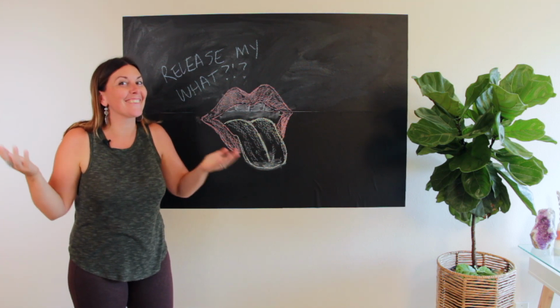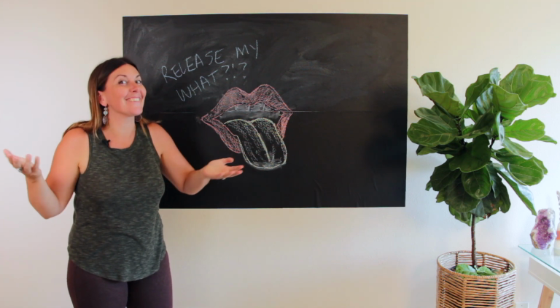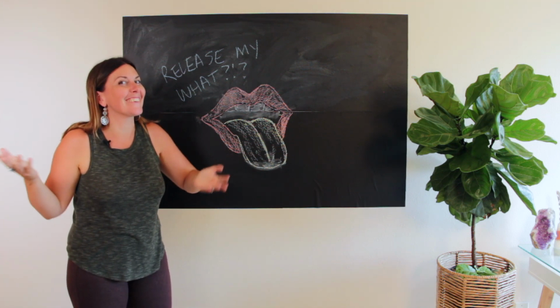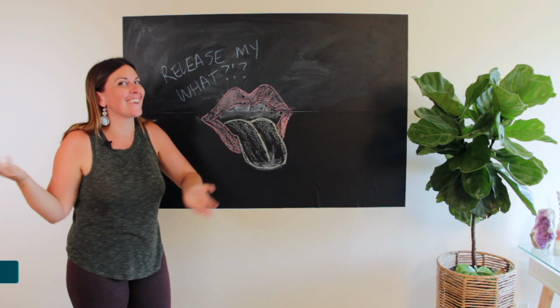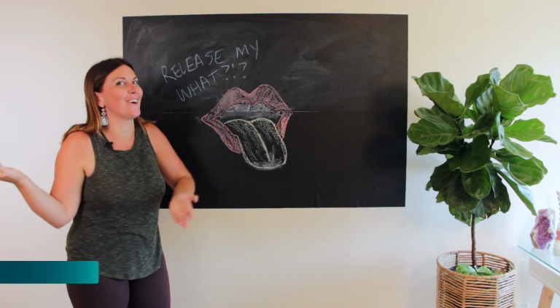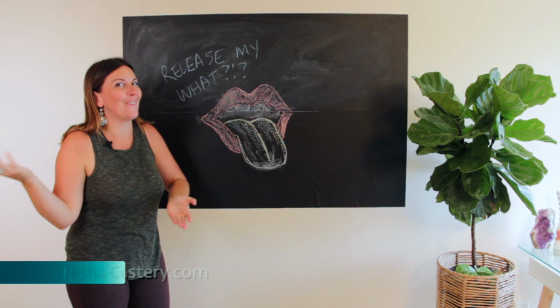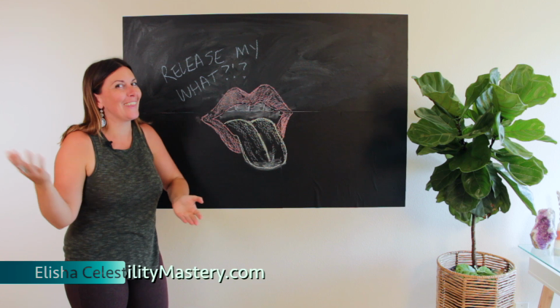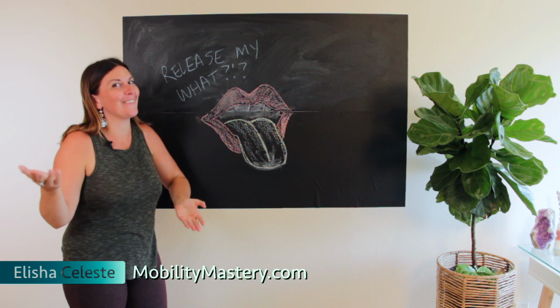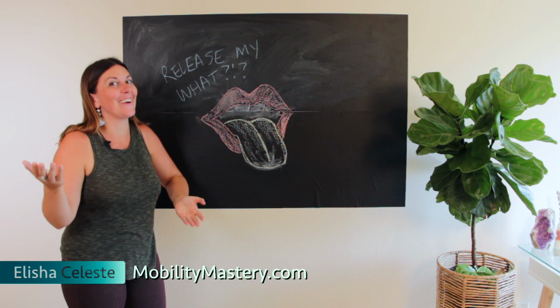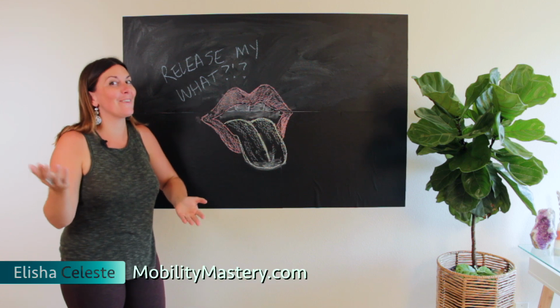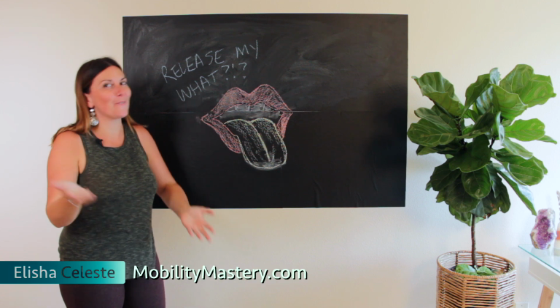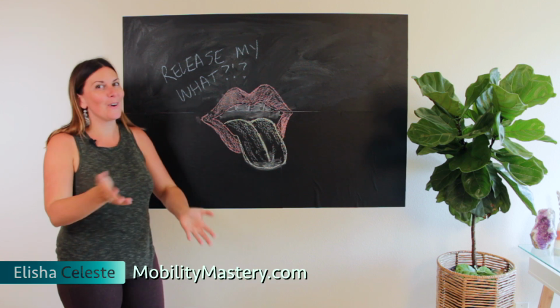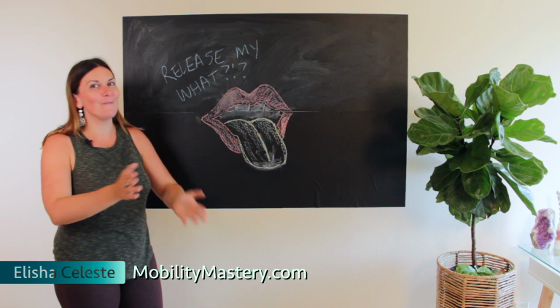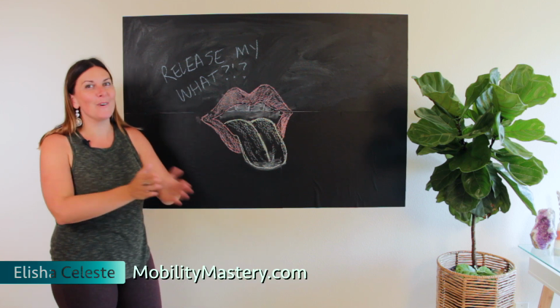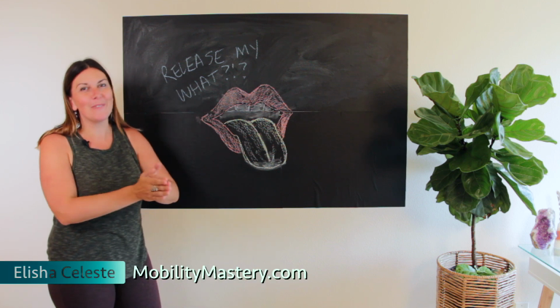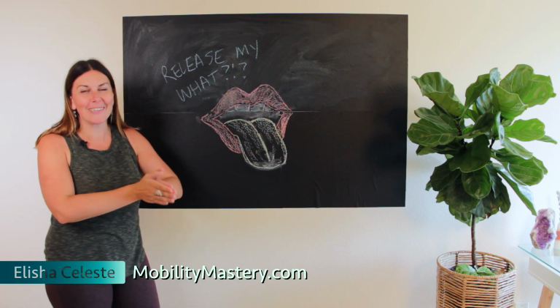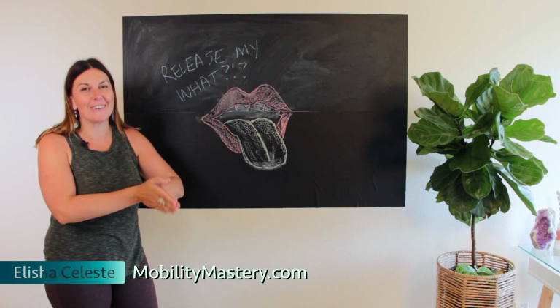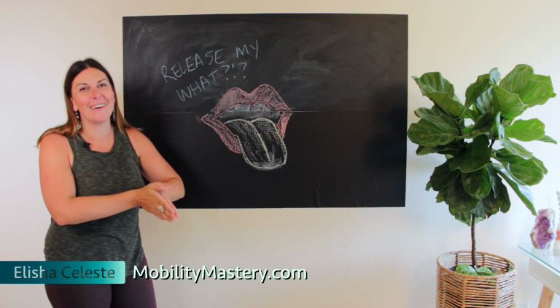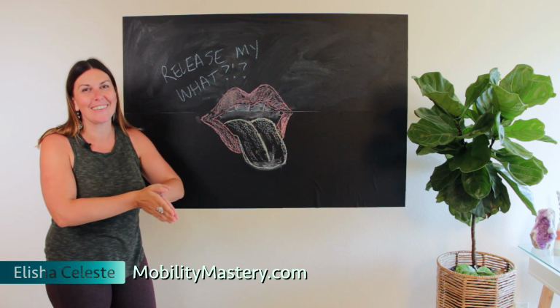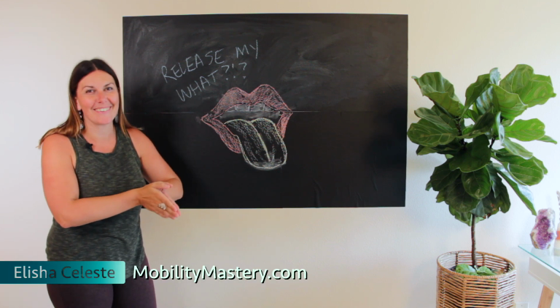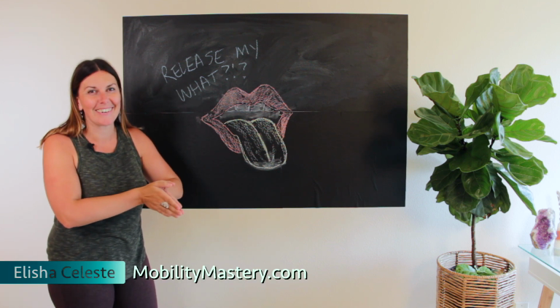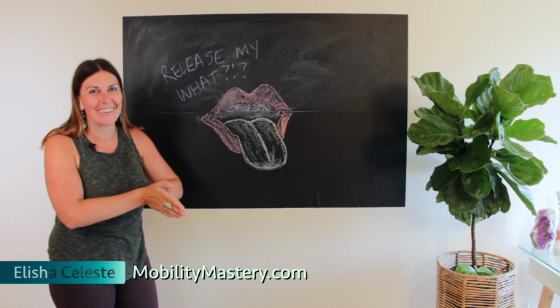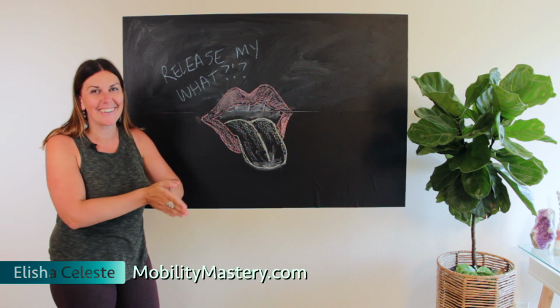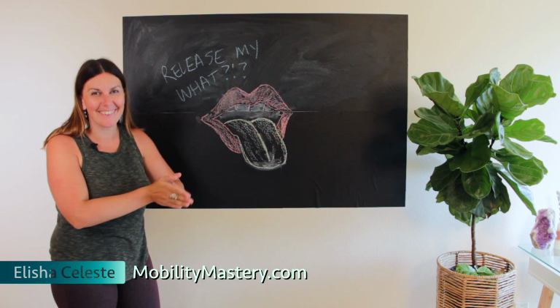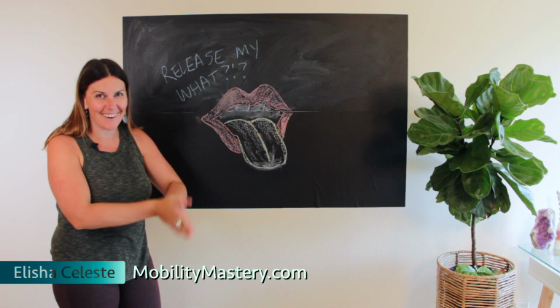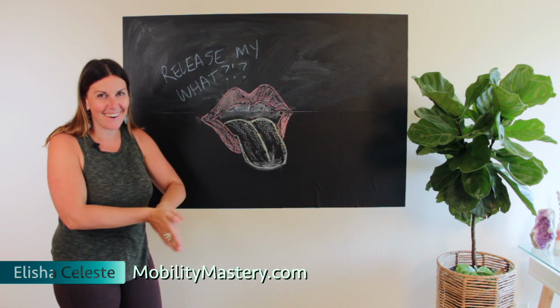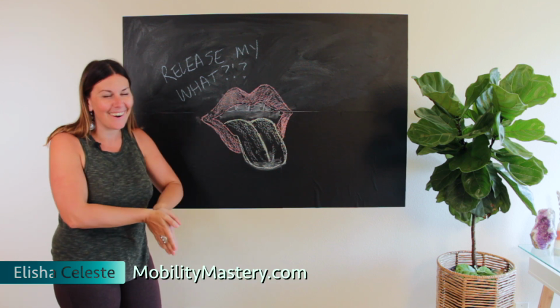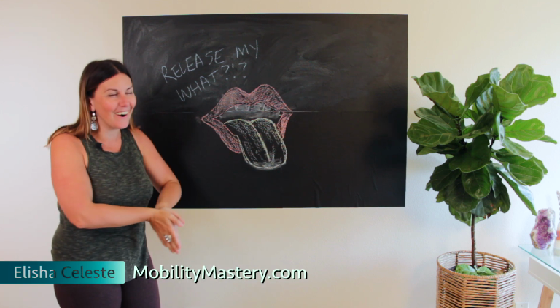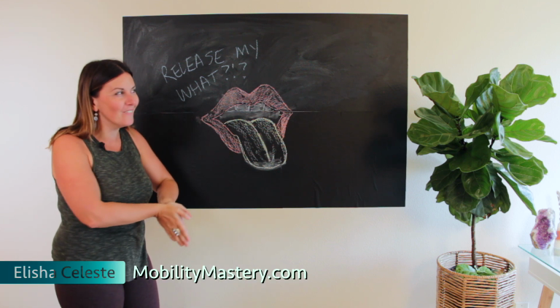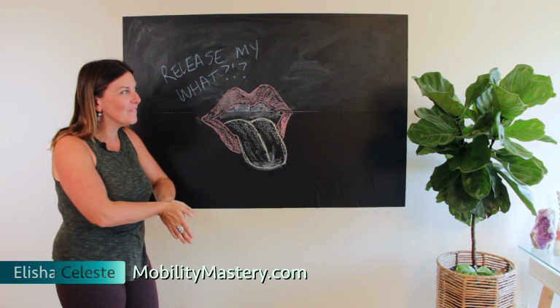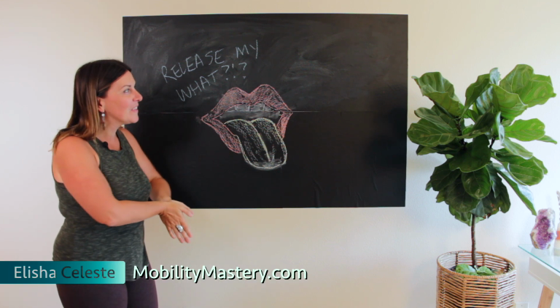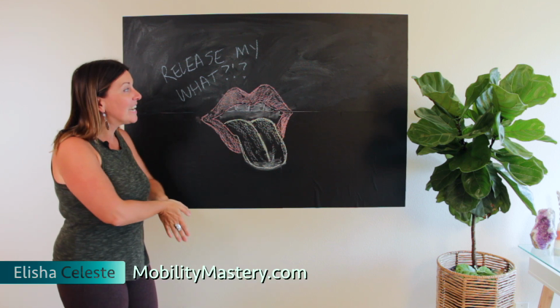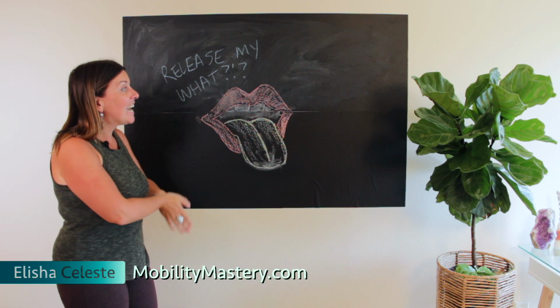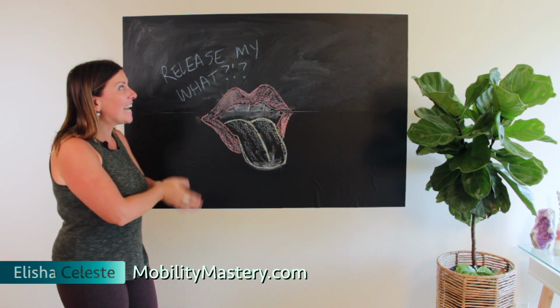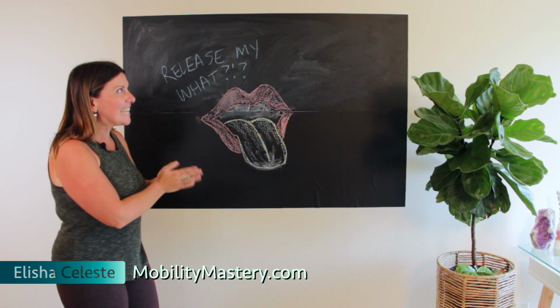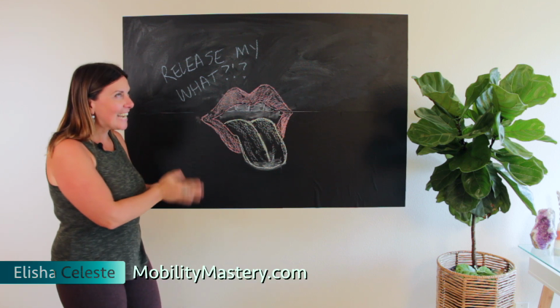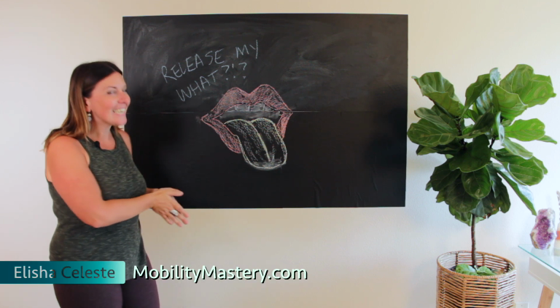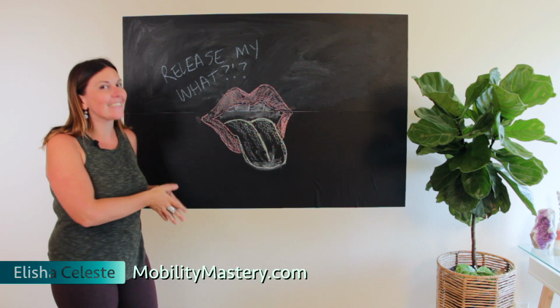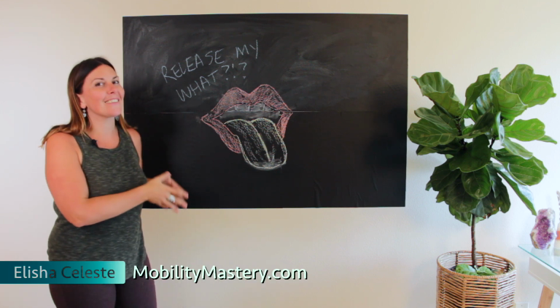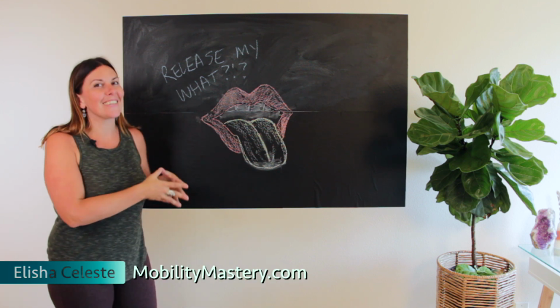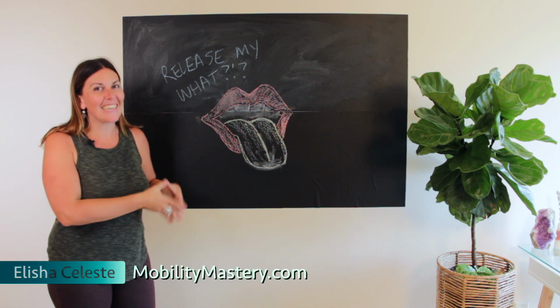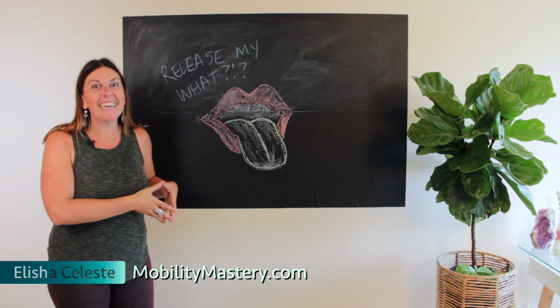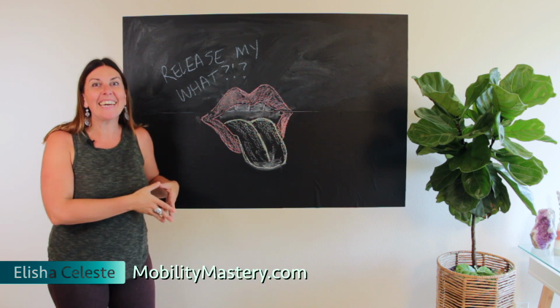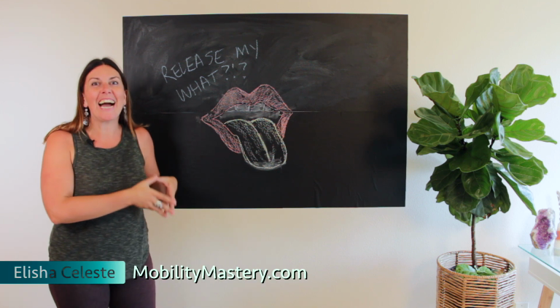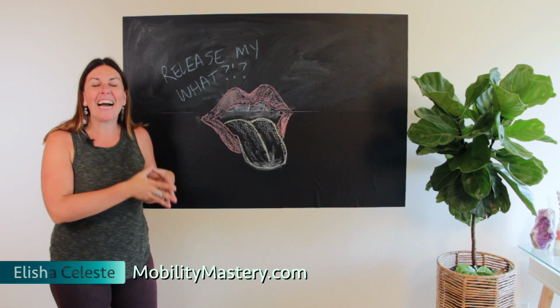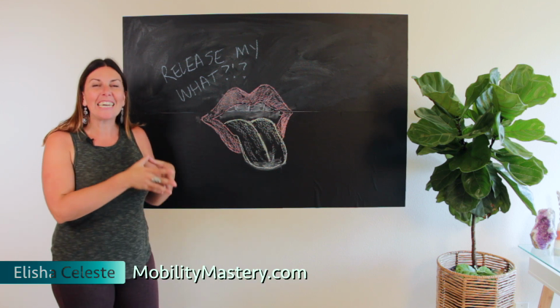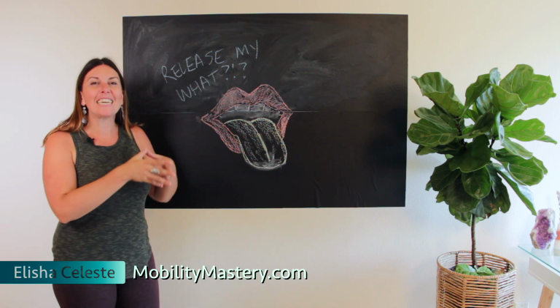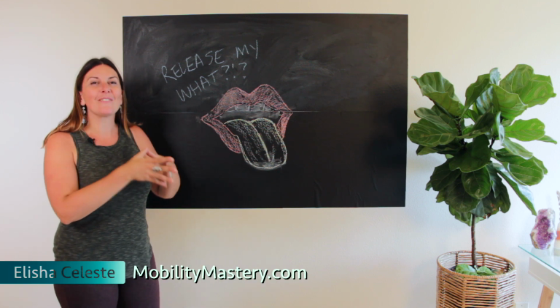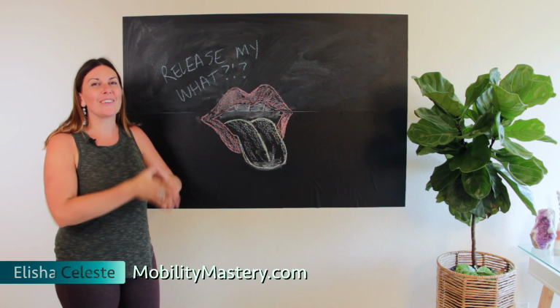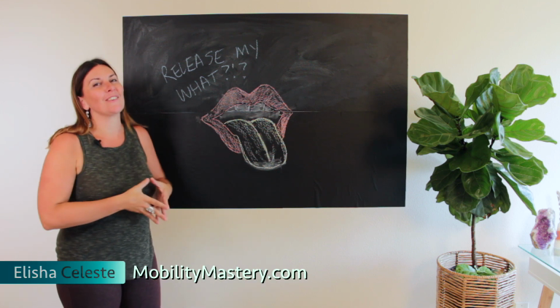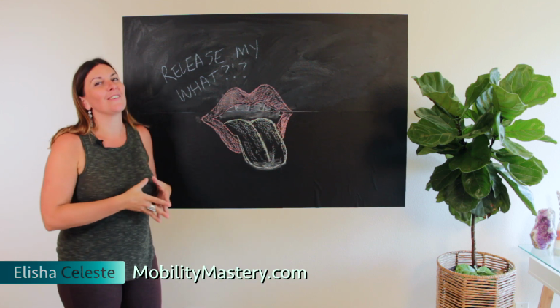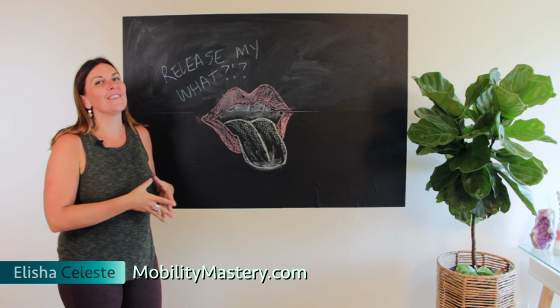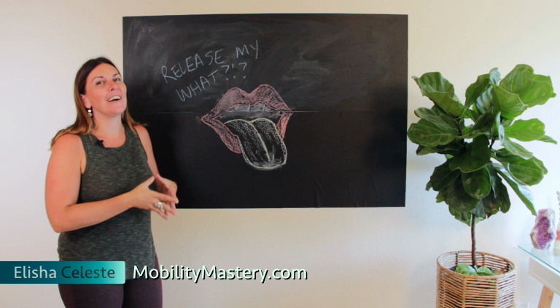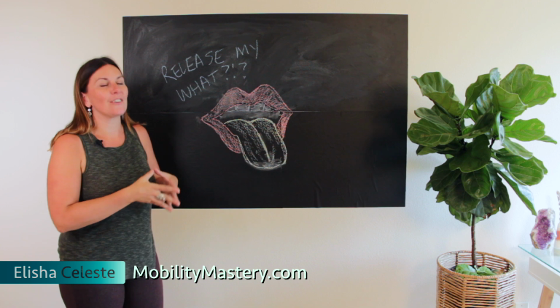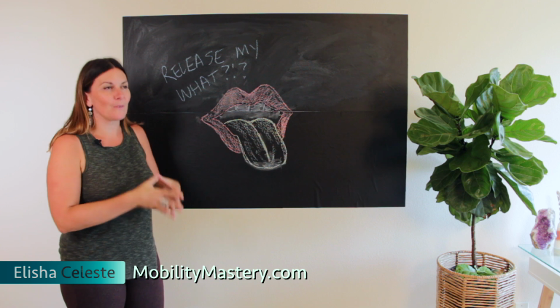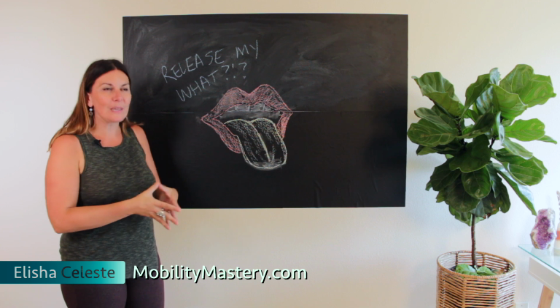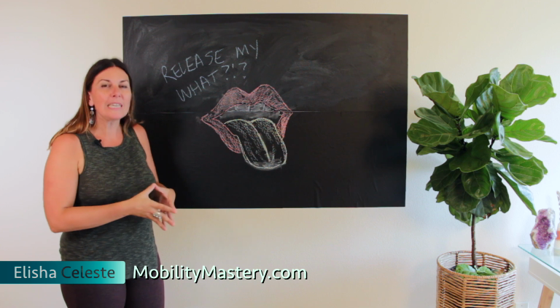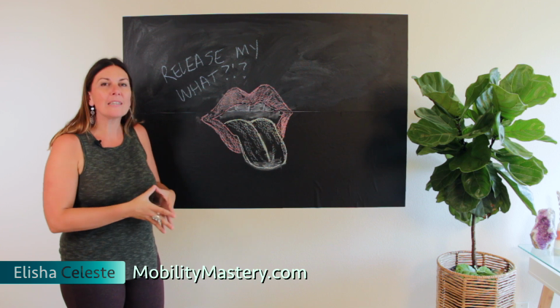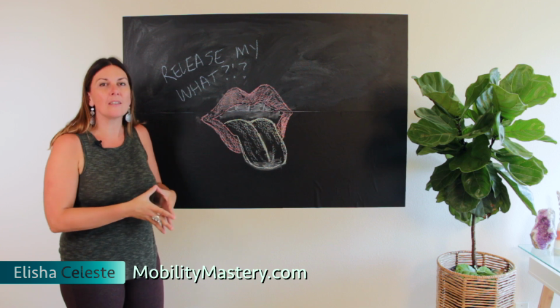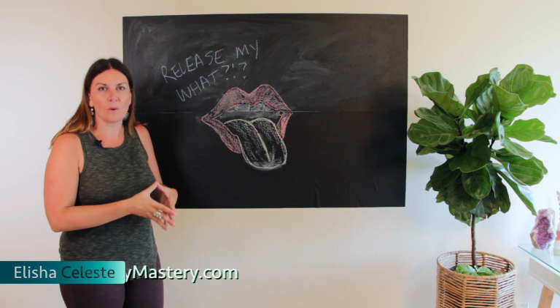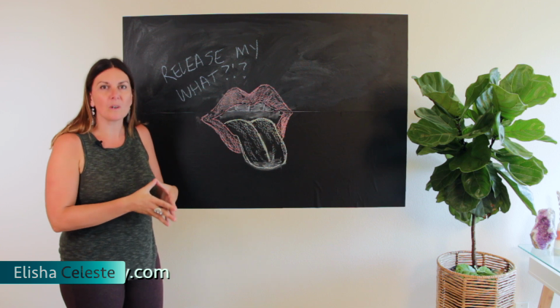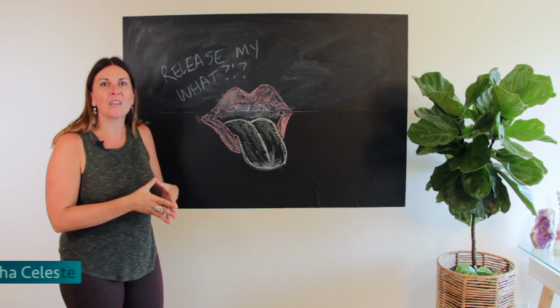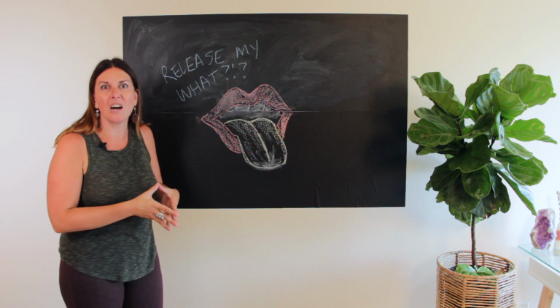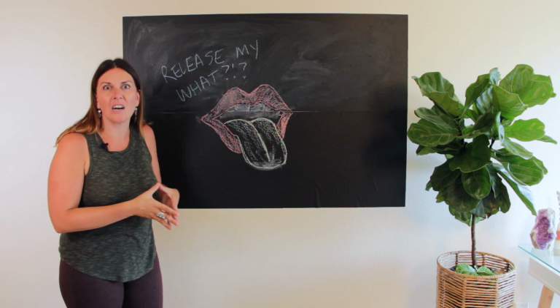Hey guys, it's Alicia from mobilitymastery.com. And yes, today I am going to show you how to release your tongue.